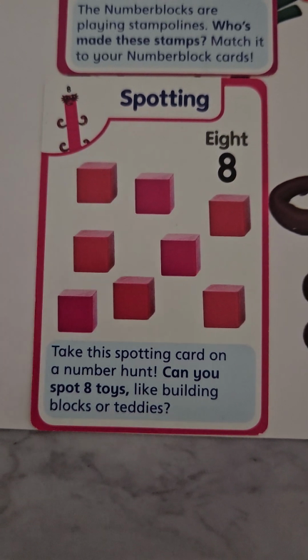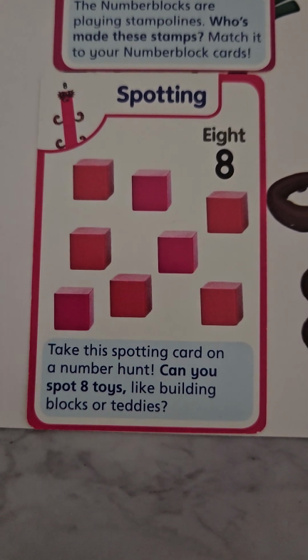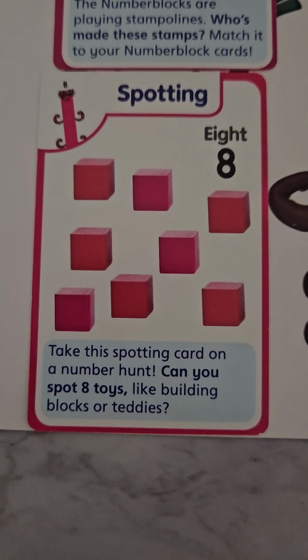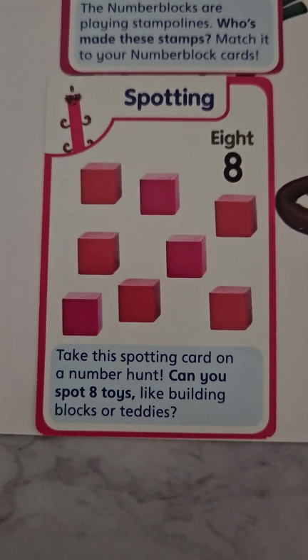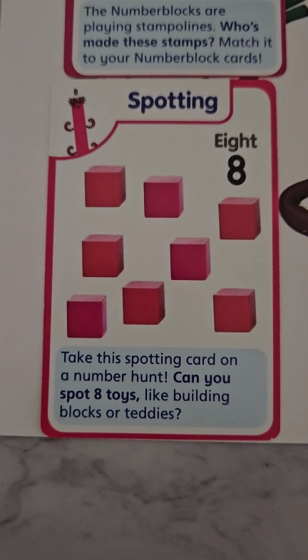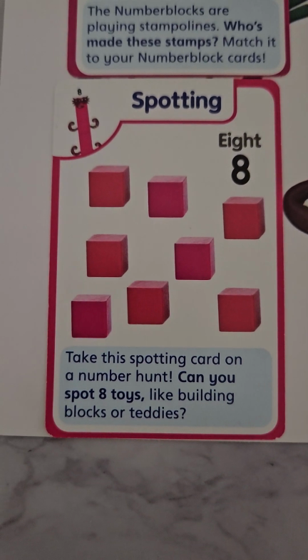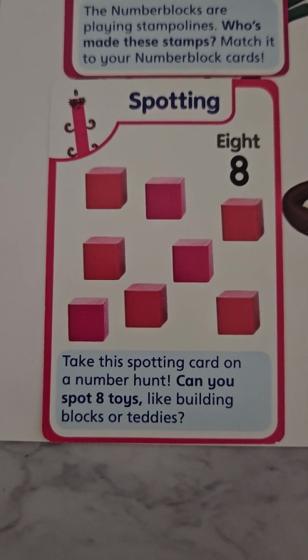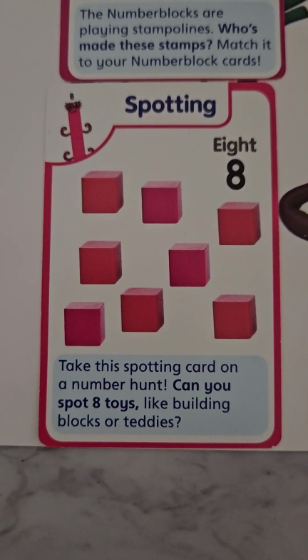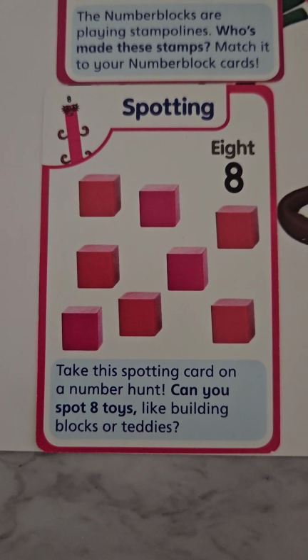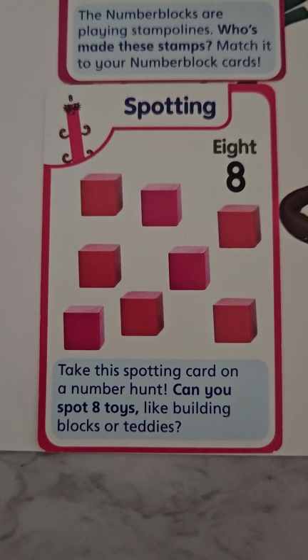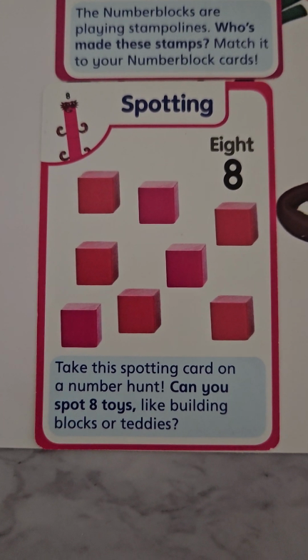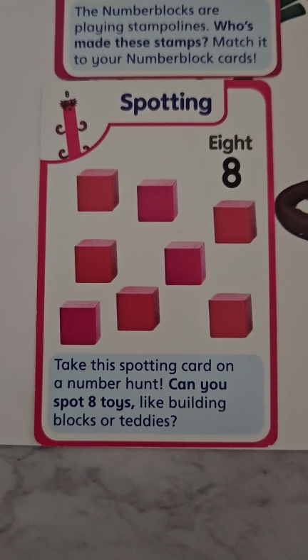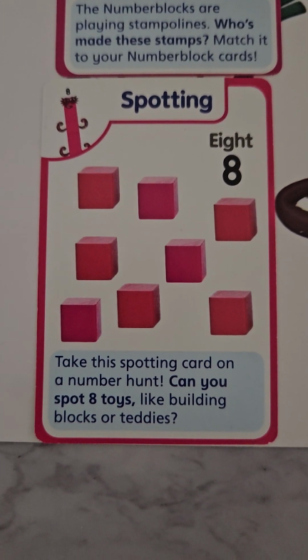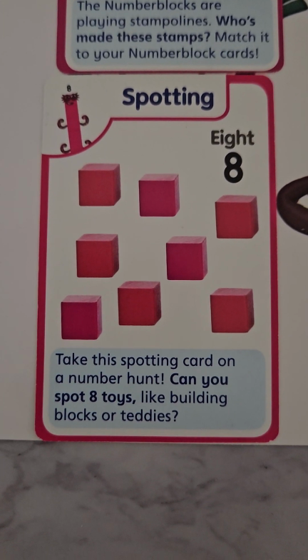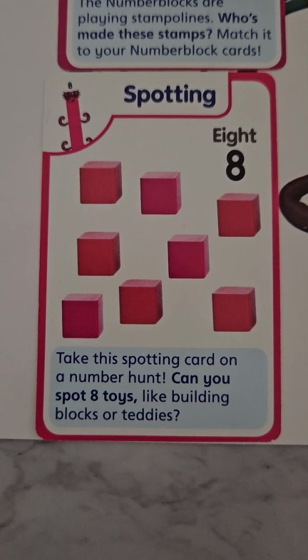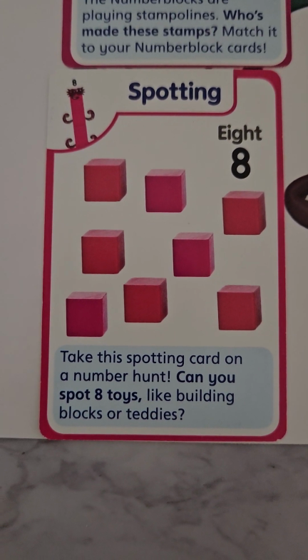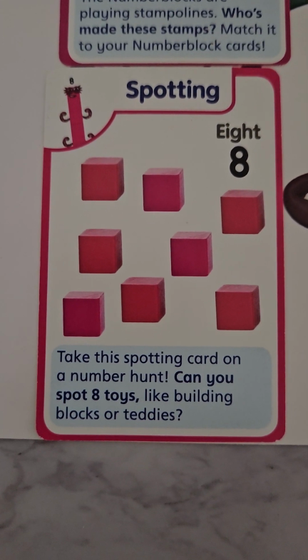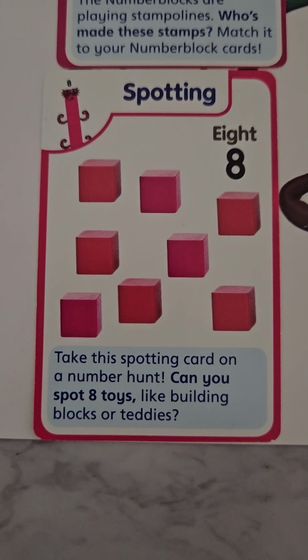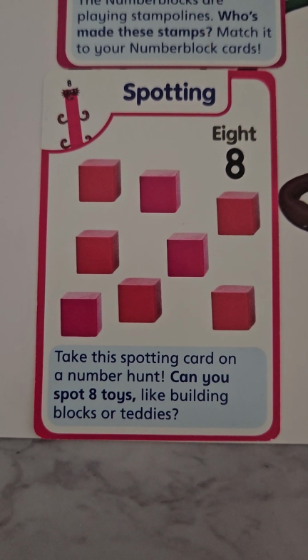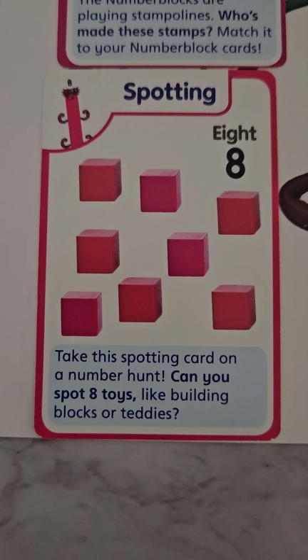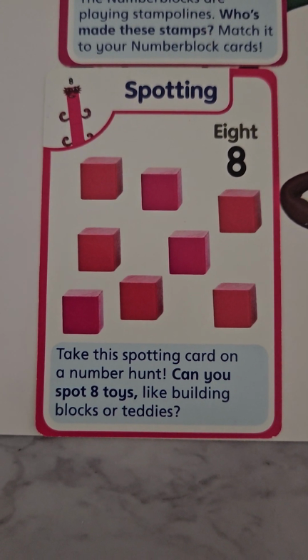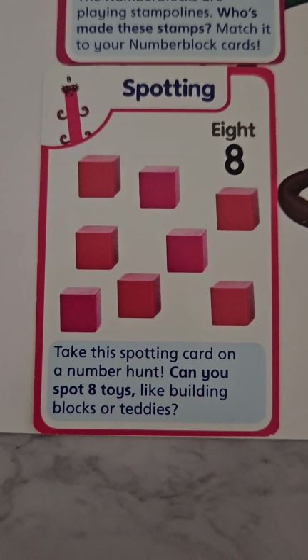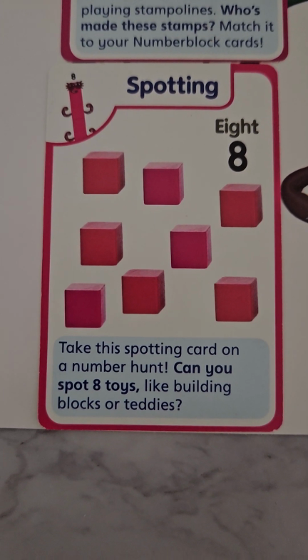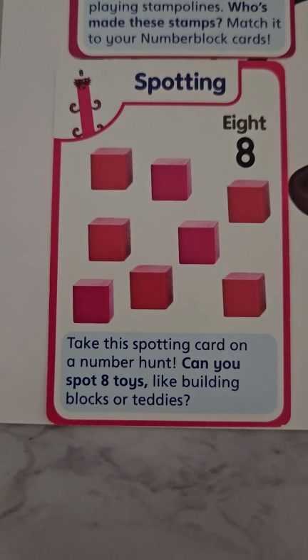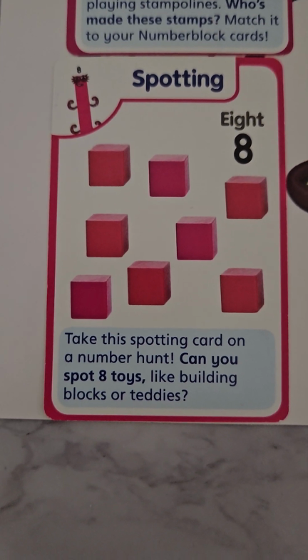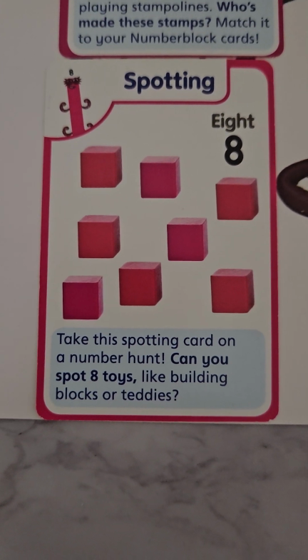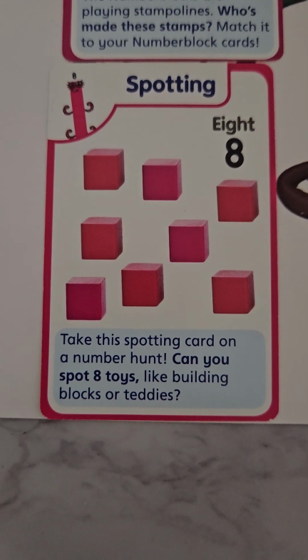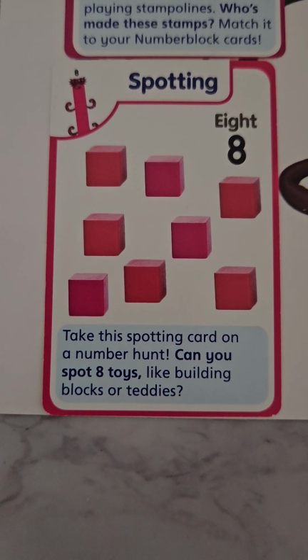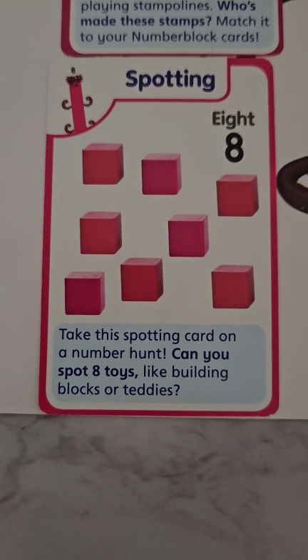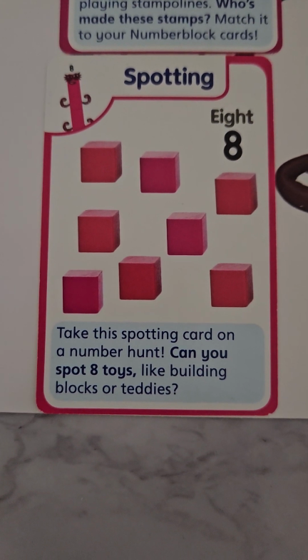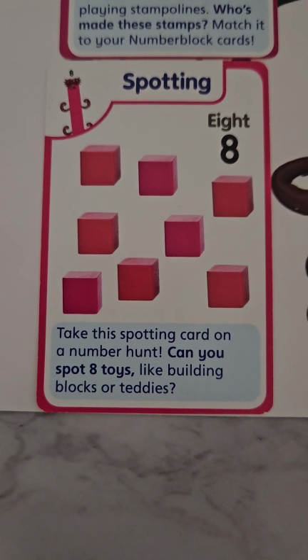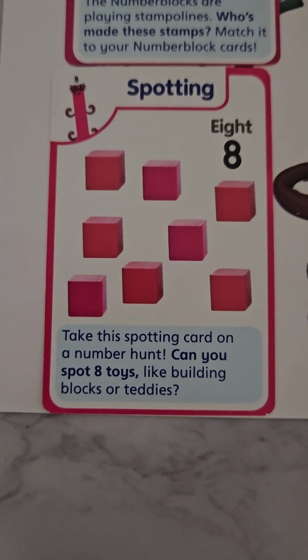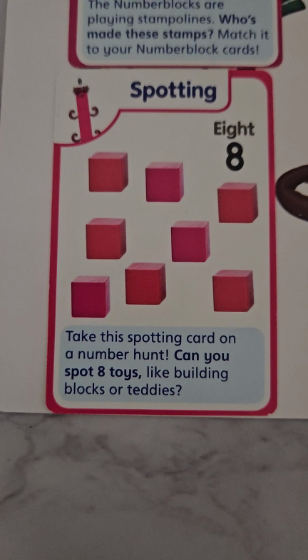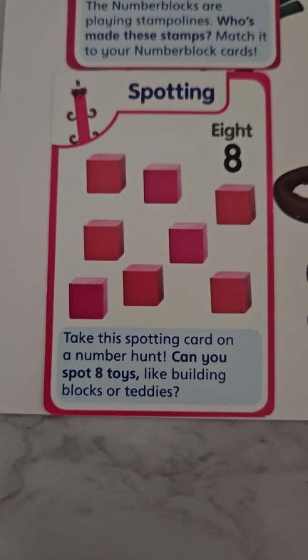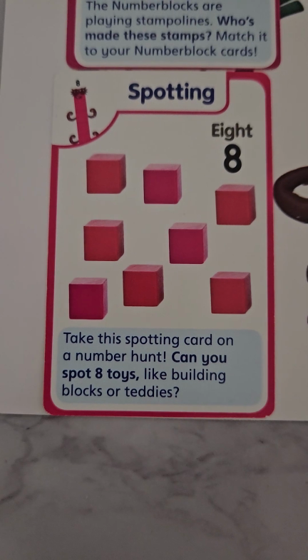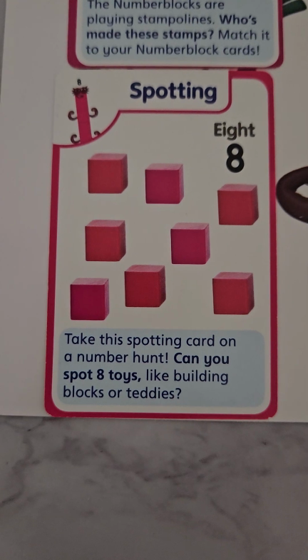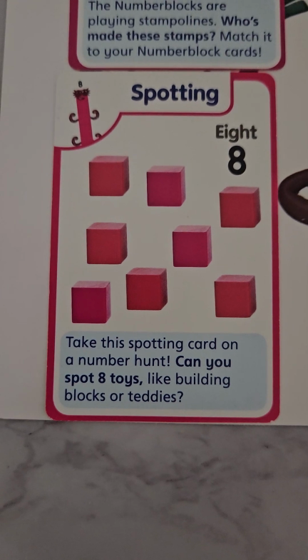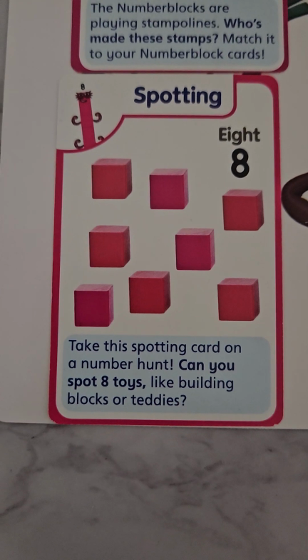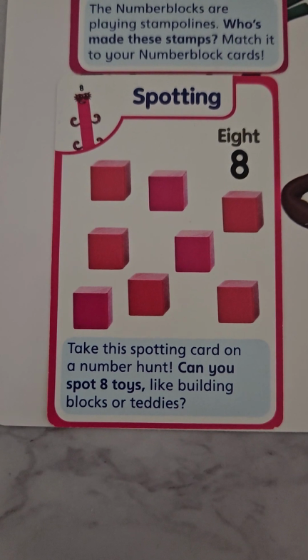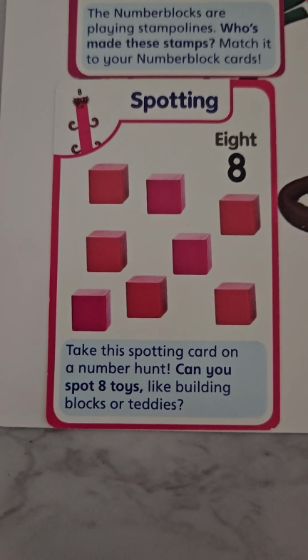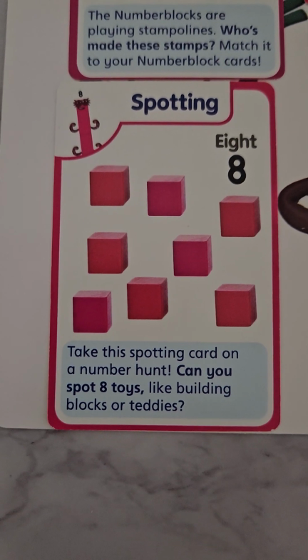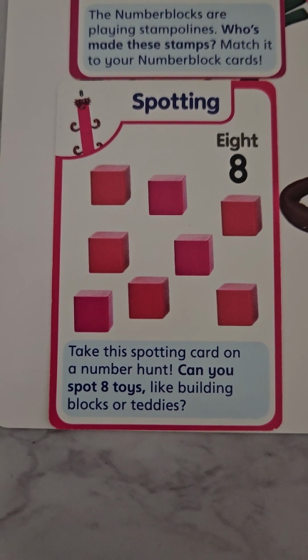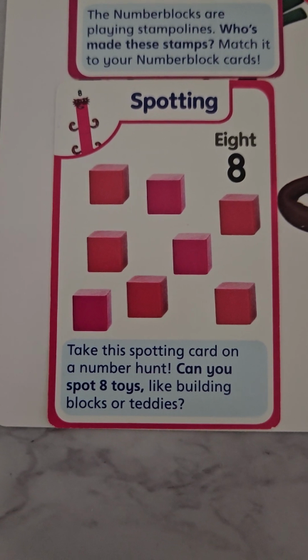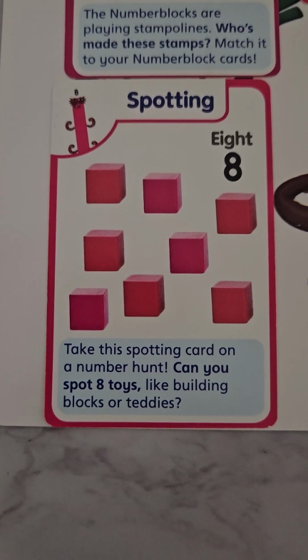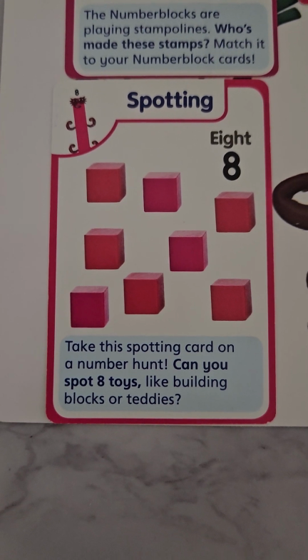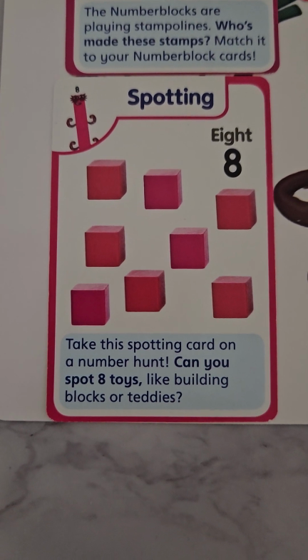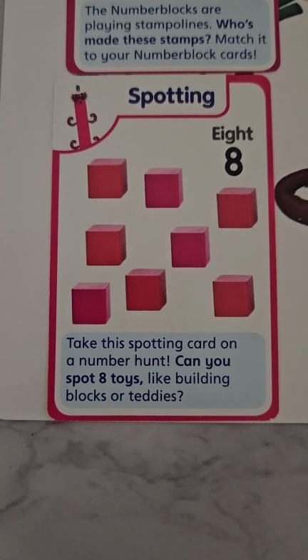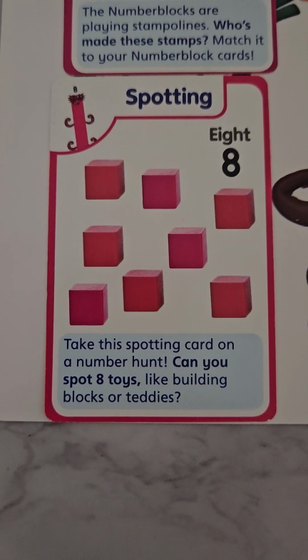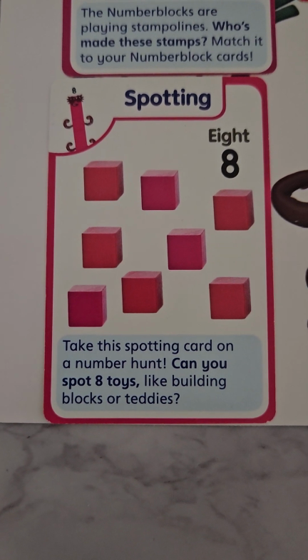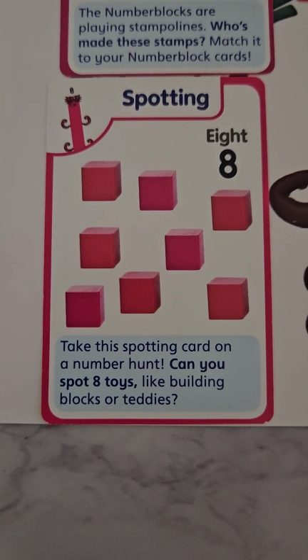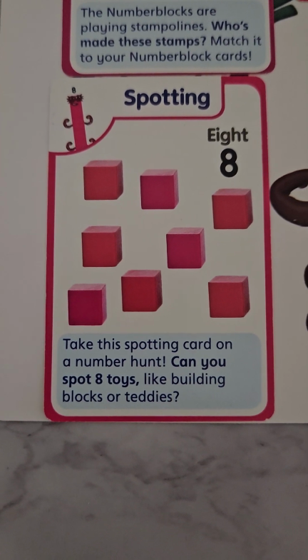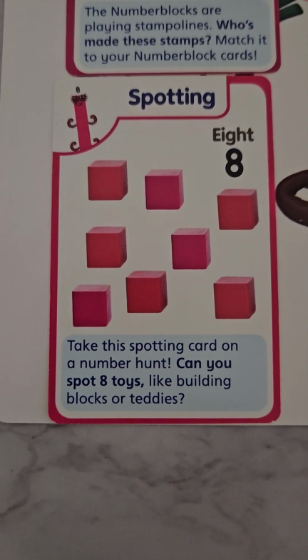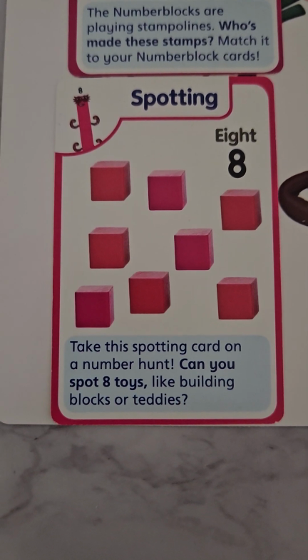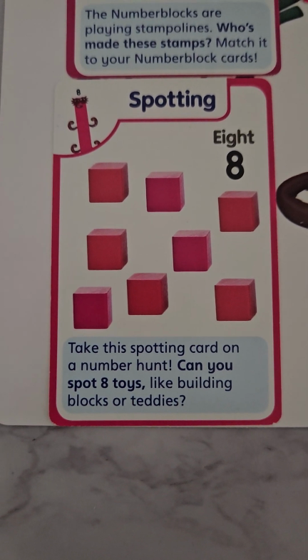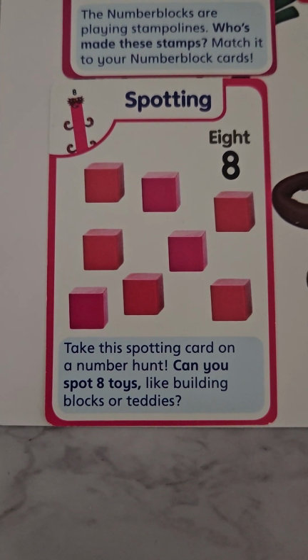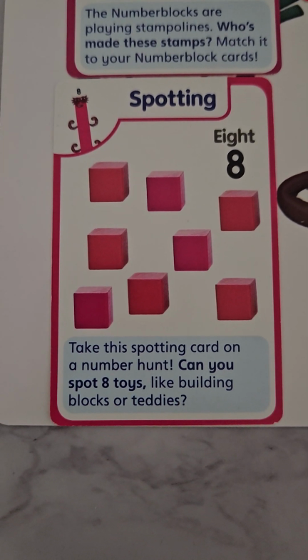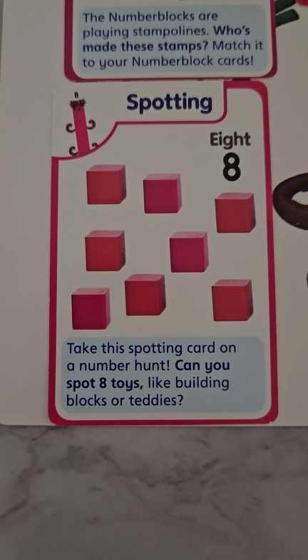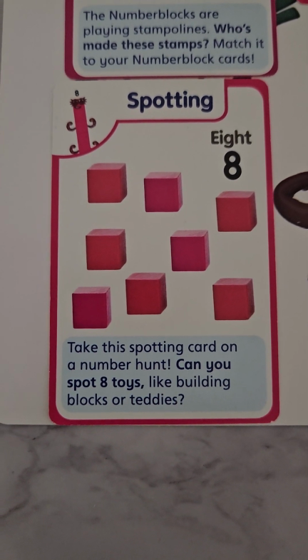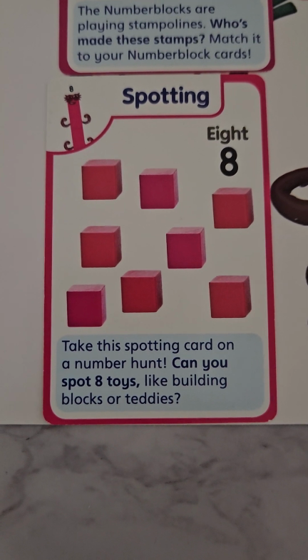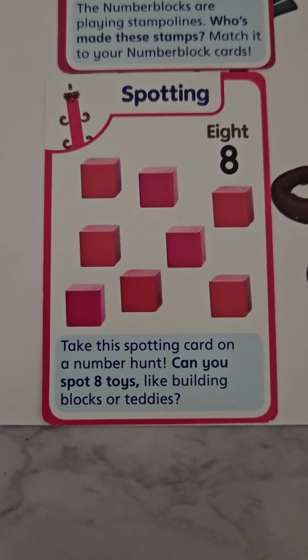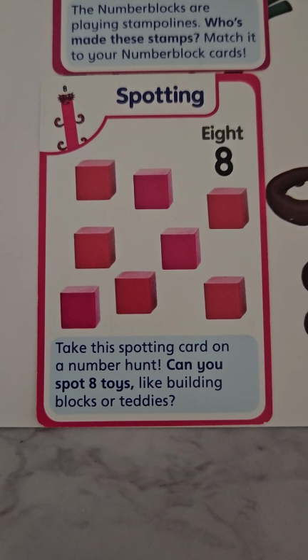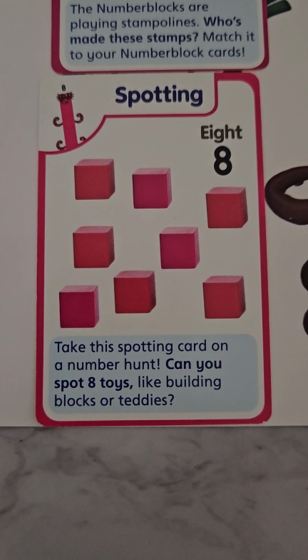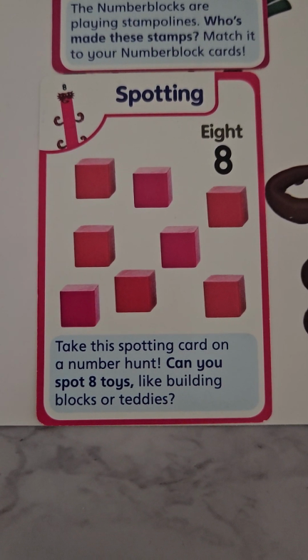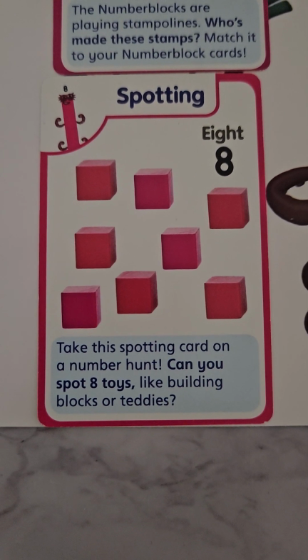We can count them in any way and we'll still have eight. This is the spotting card — can you spot eight toys?